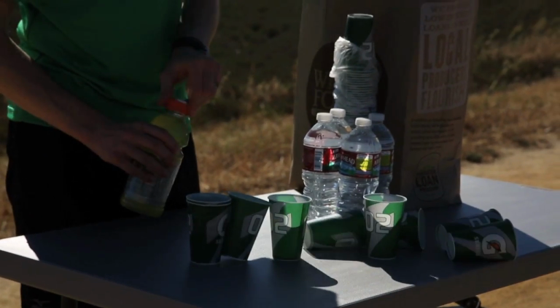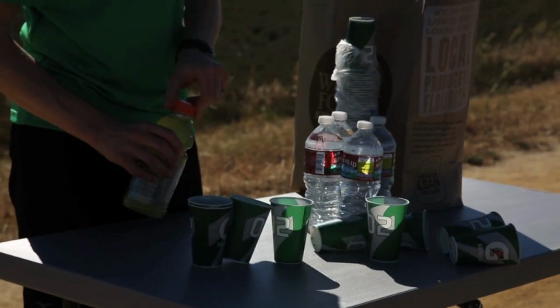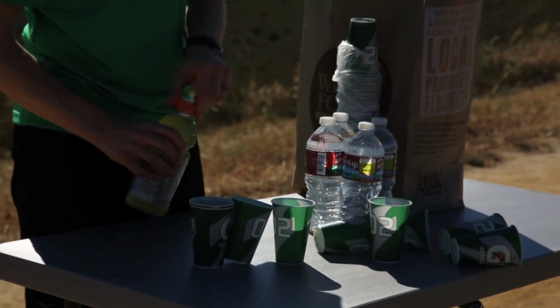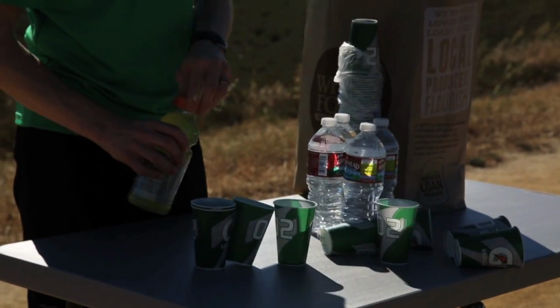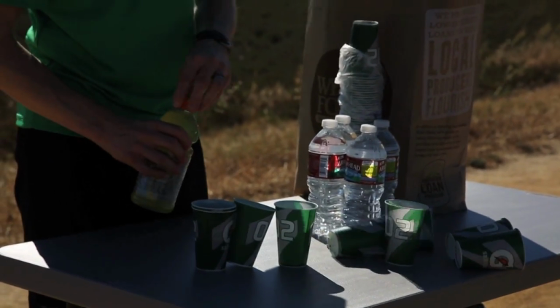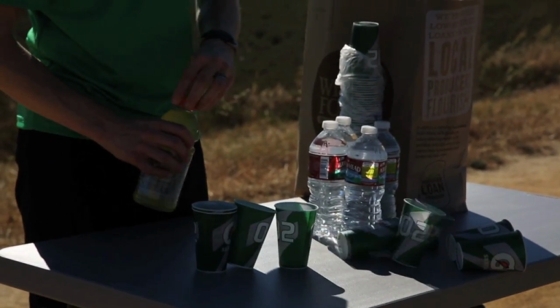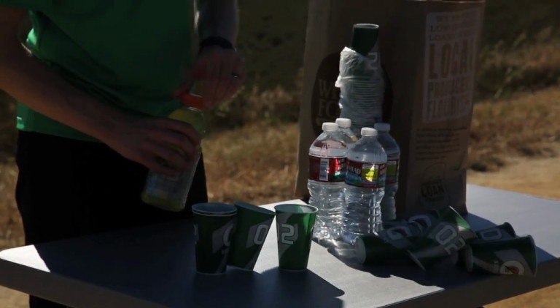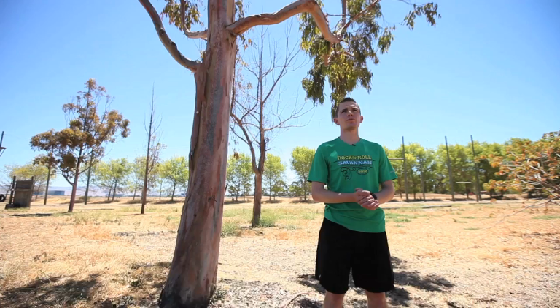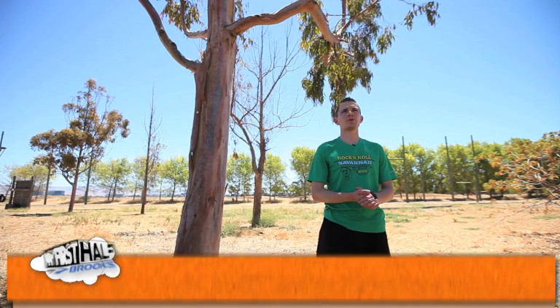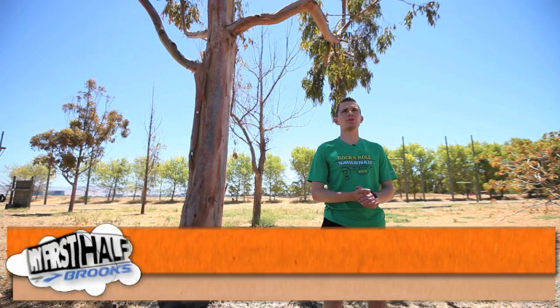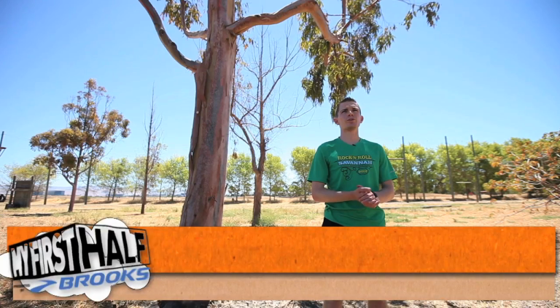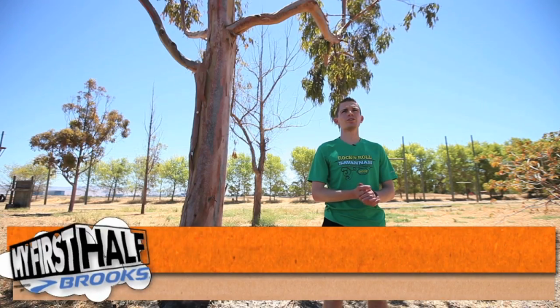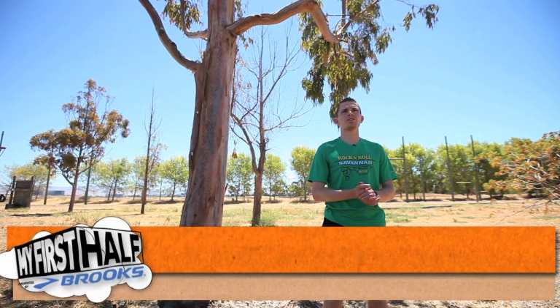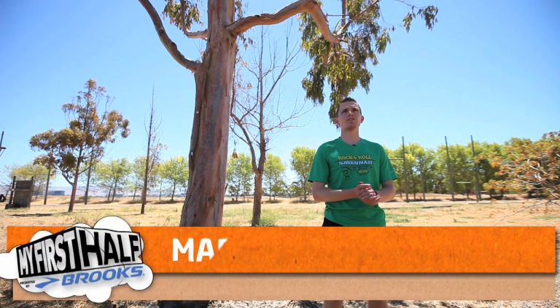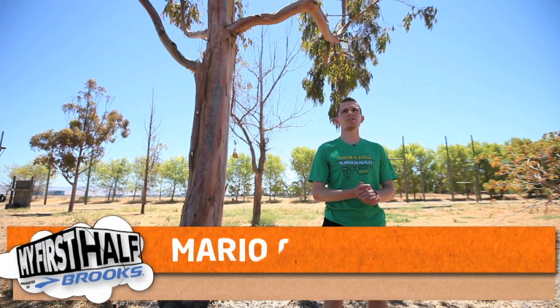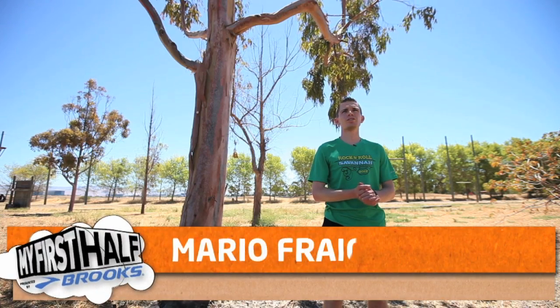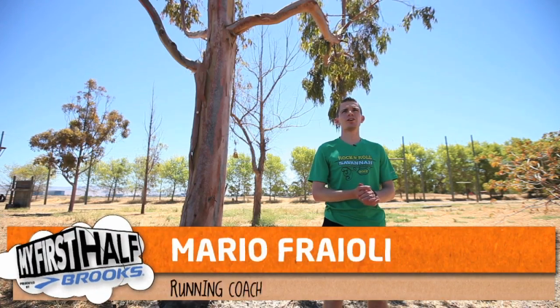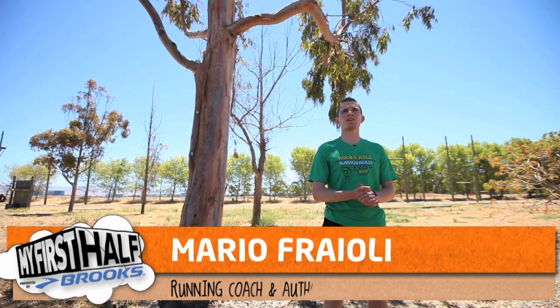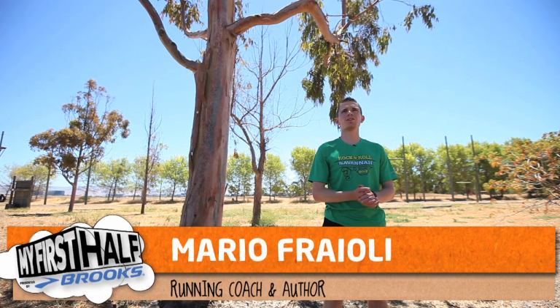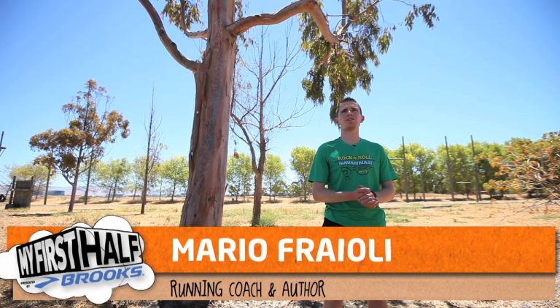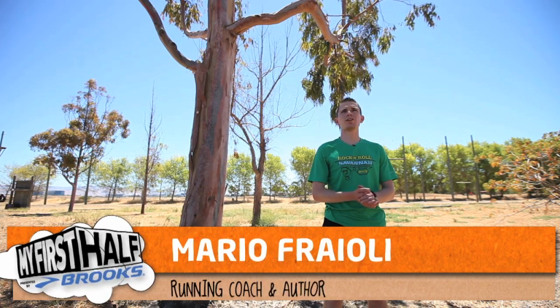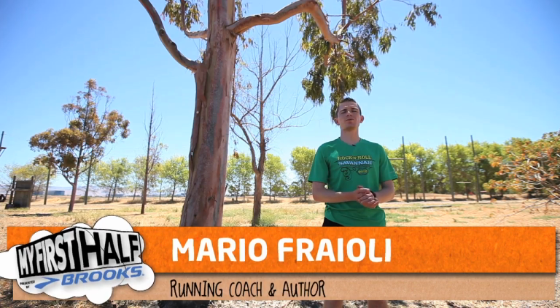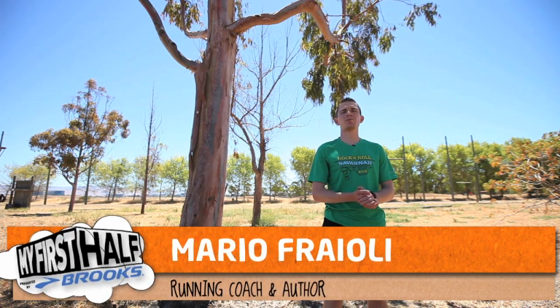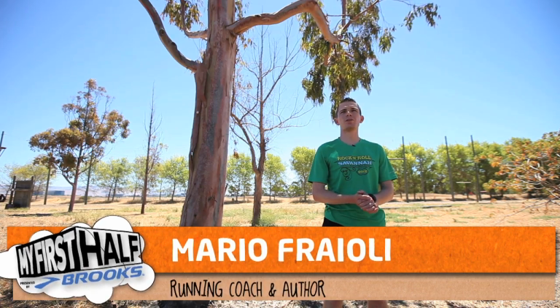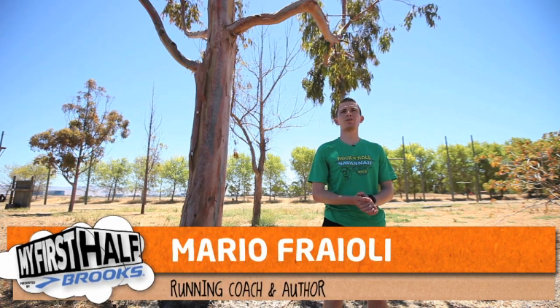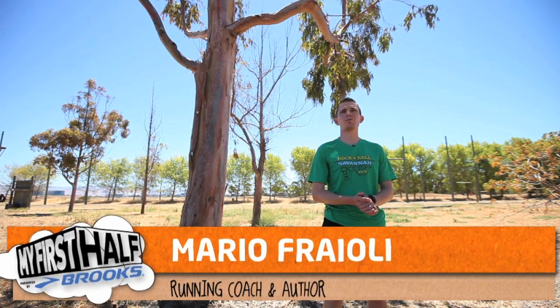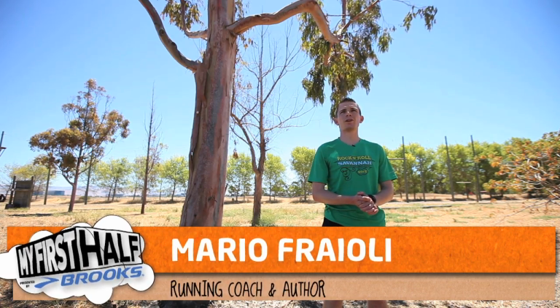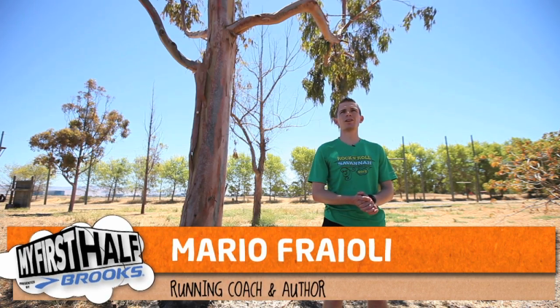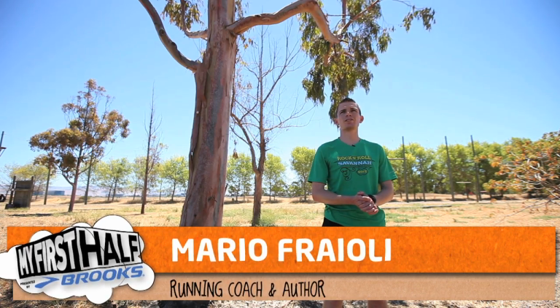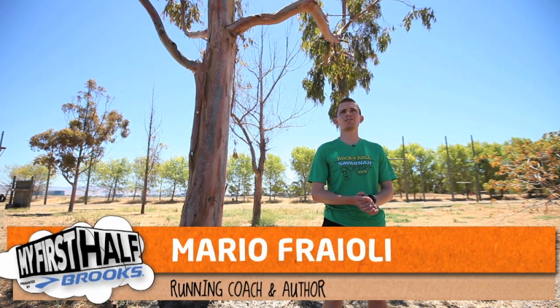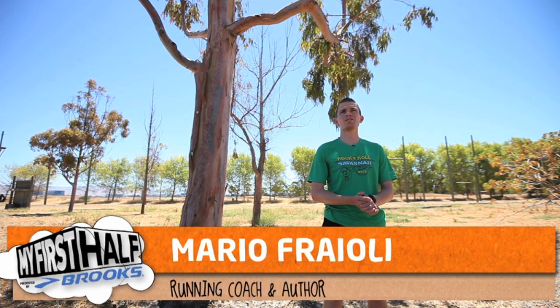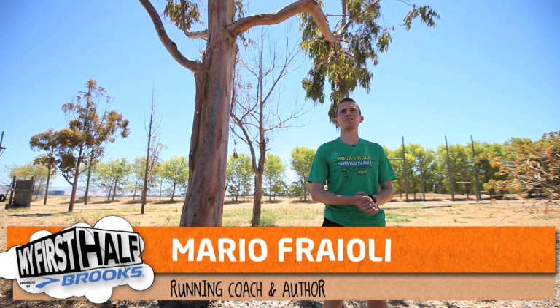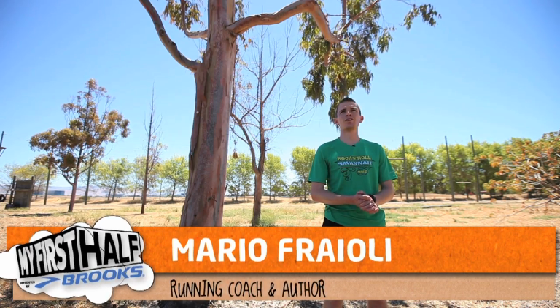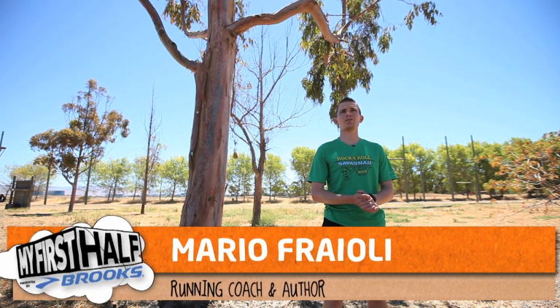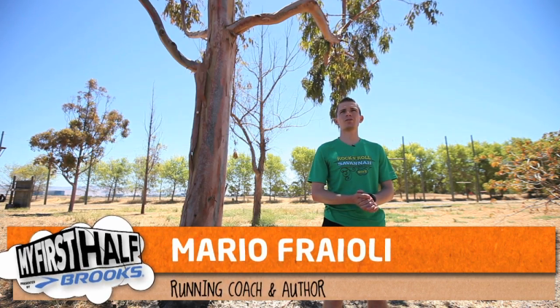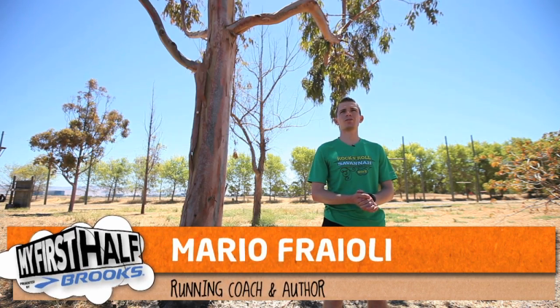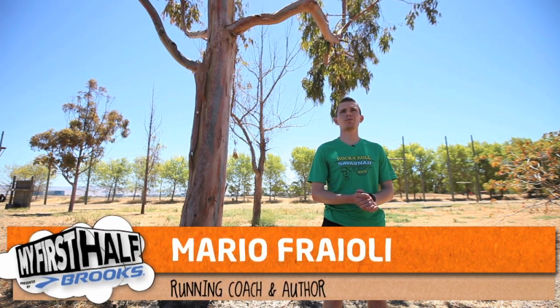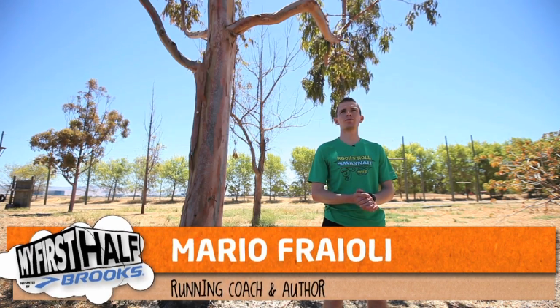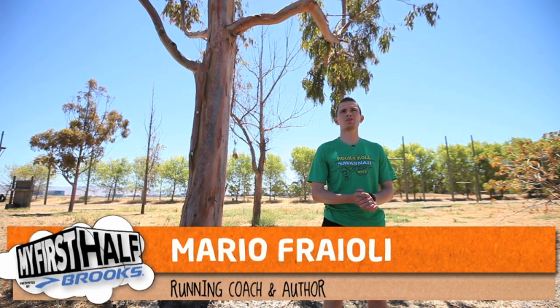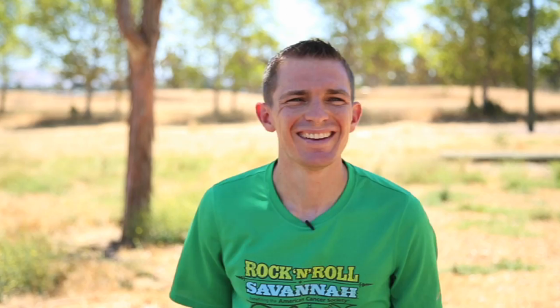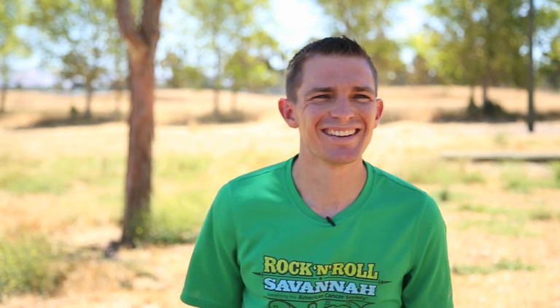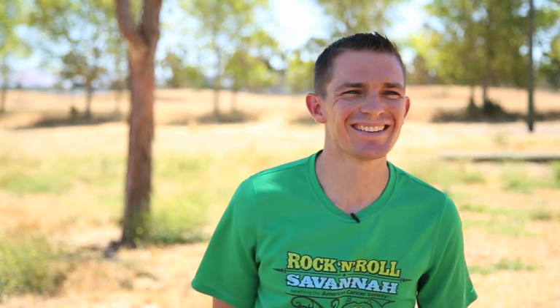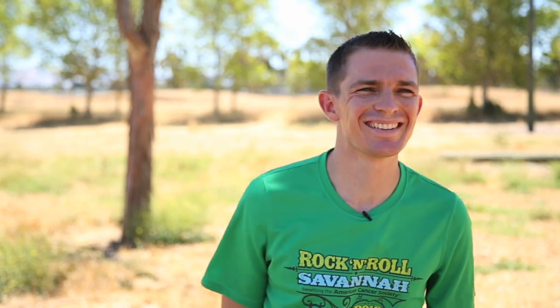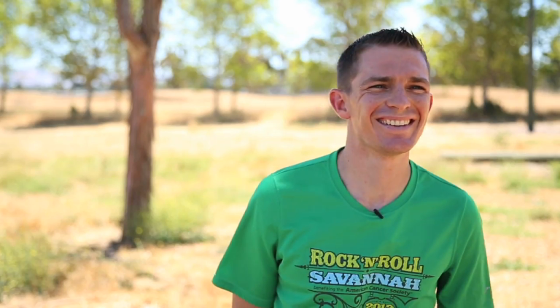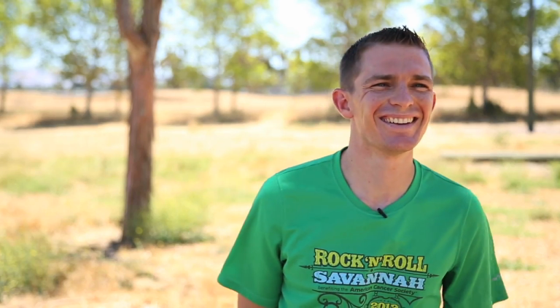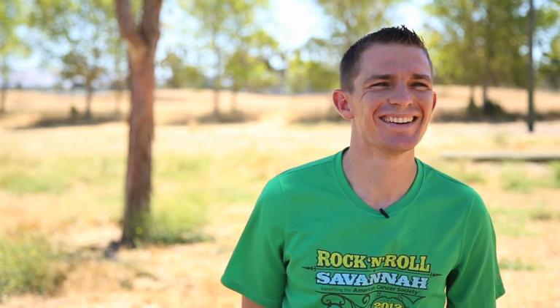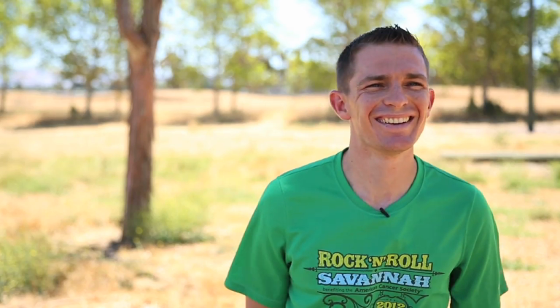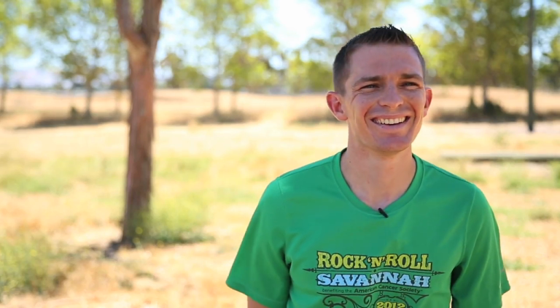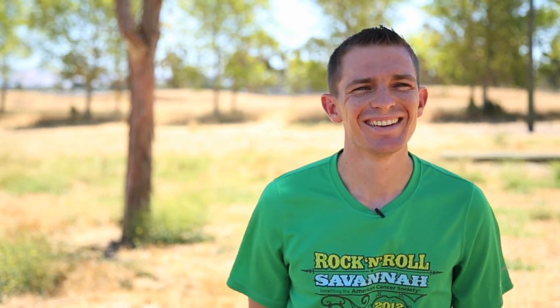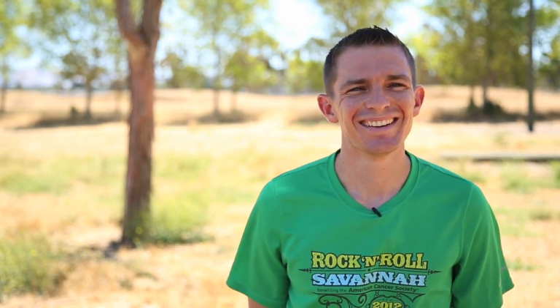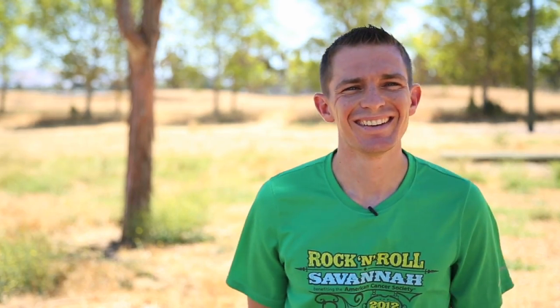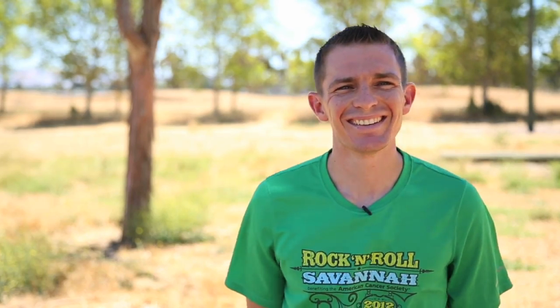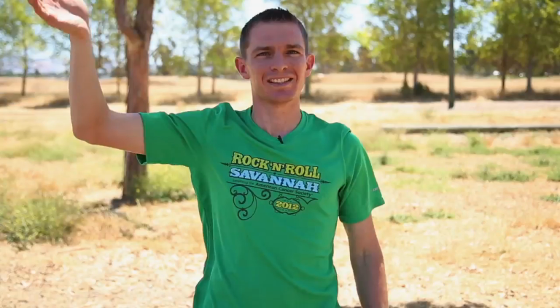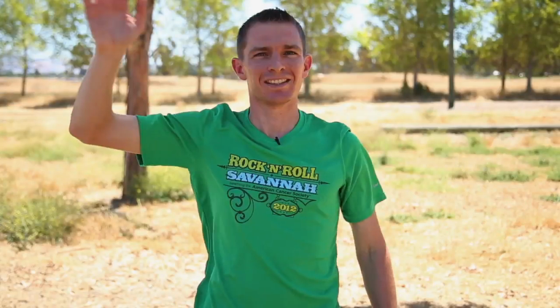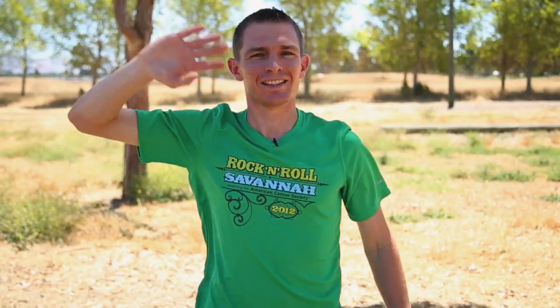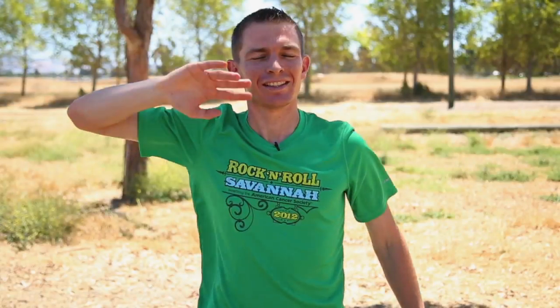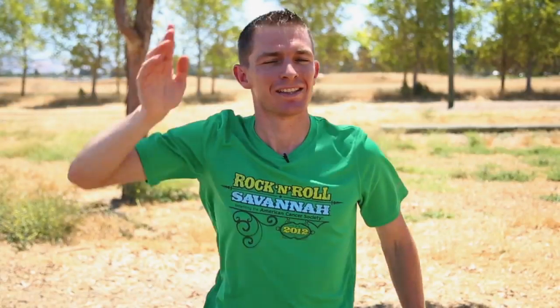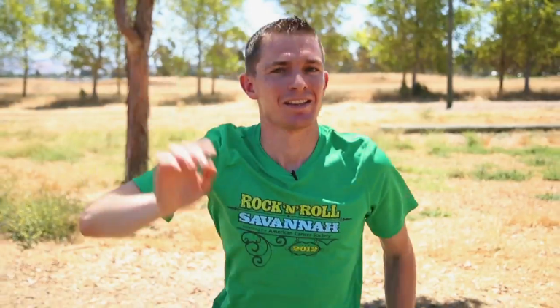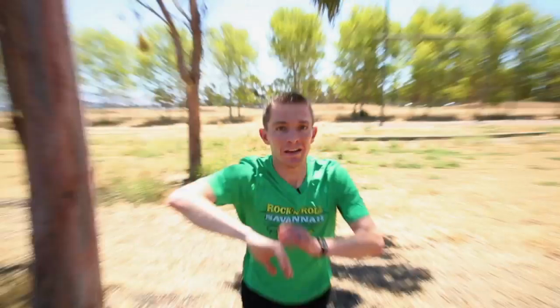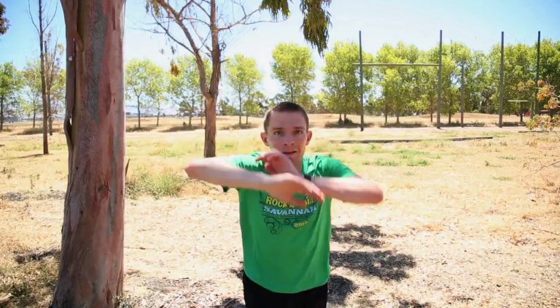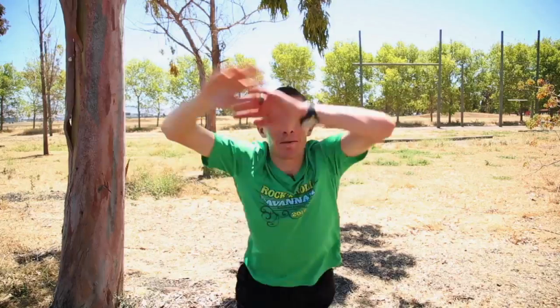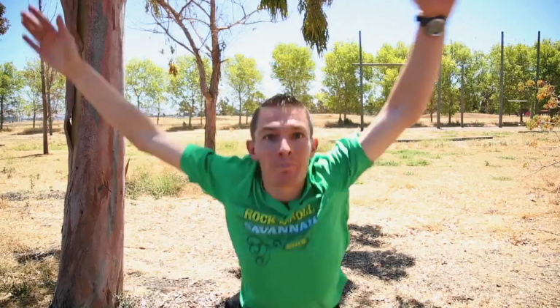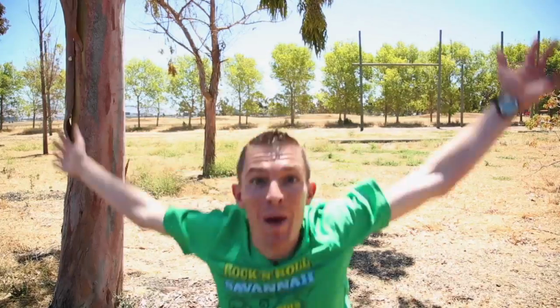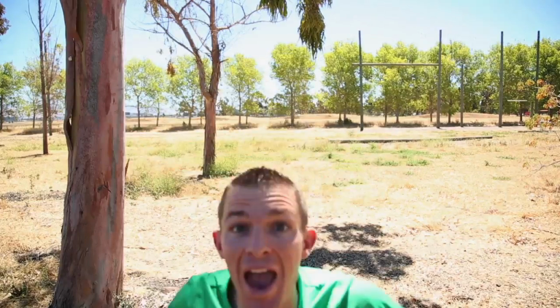I'm Mario Fraioli, senior editor at Competitor Magazine, author of the official Rock and Roll training guide for marathon and half marathon.